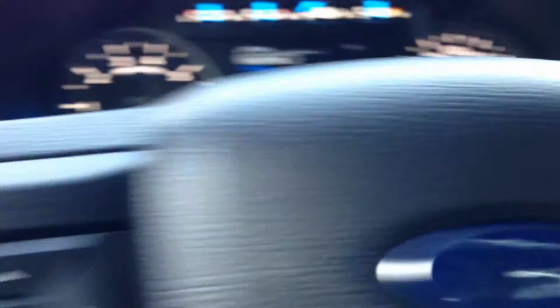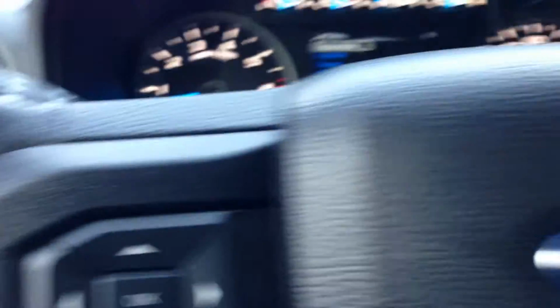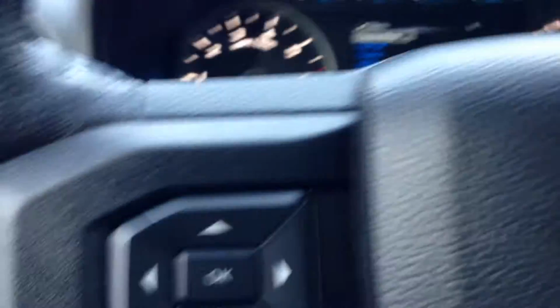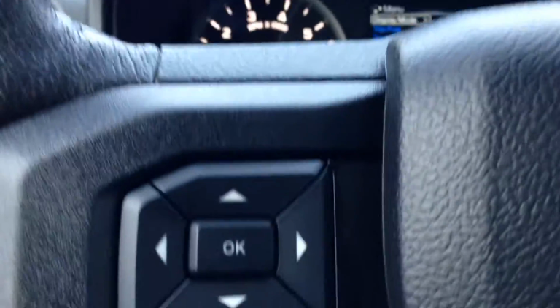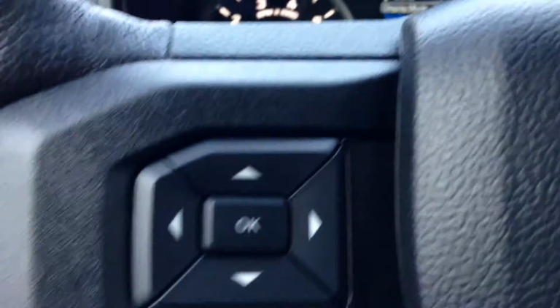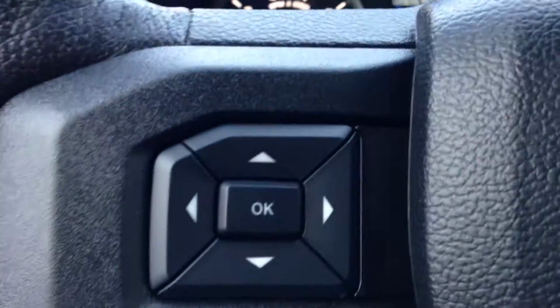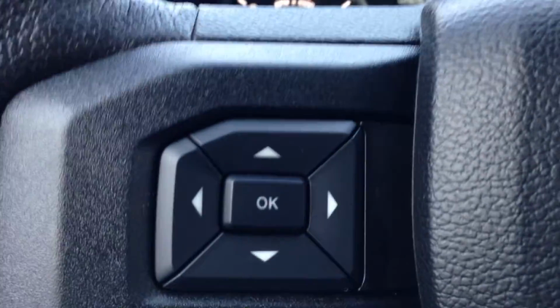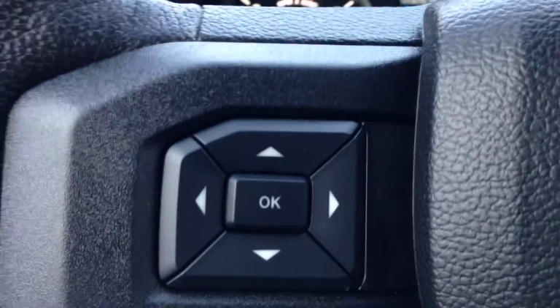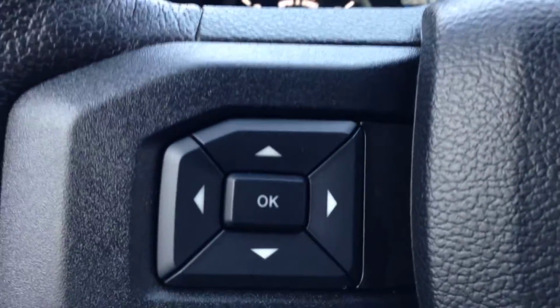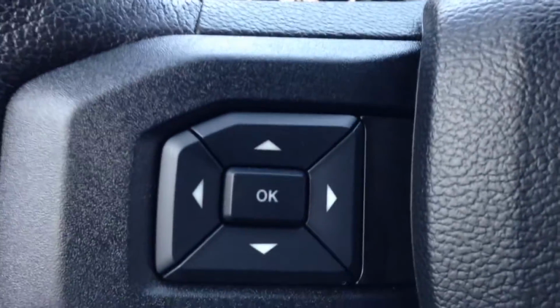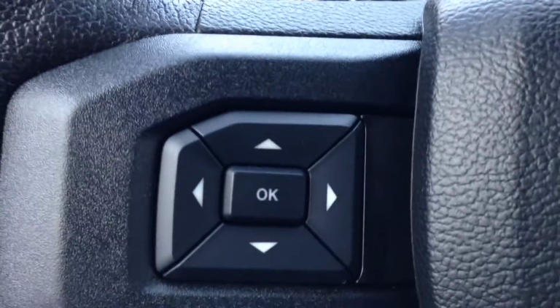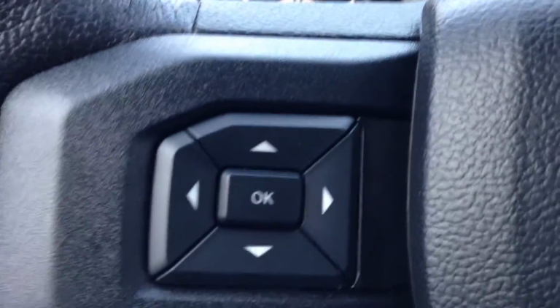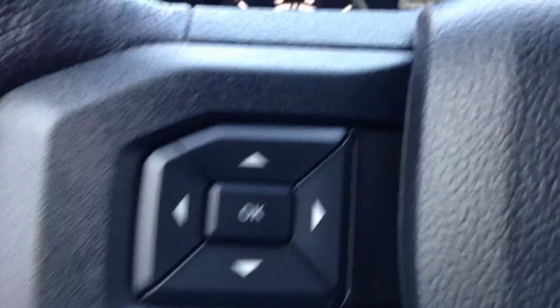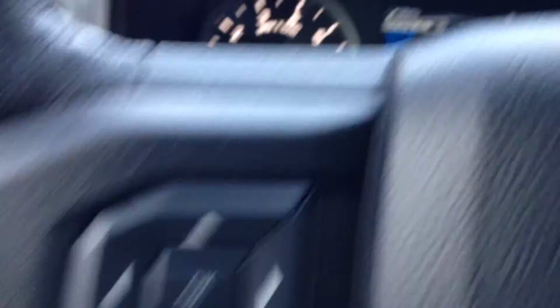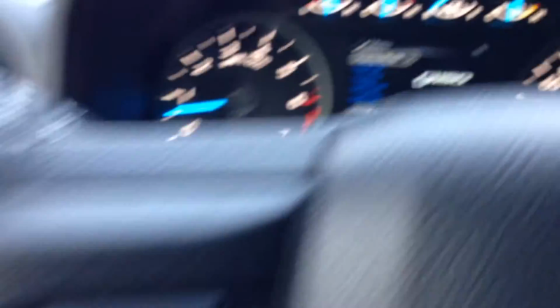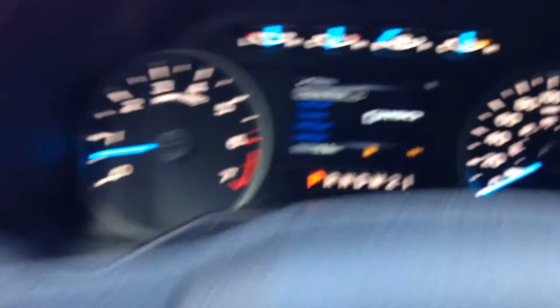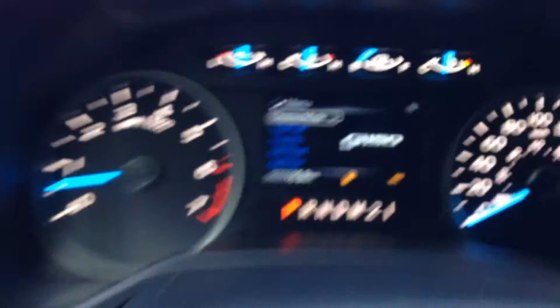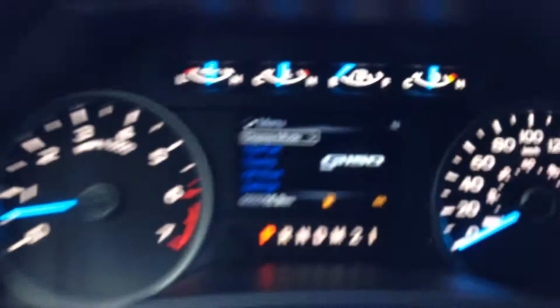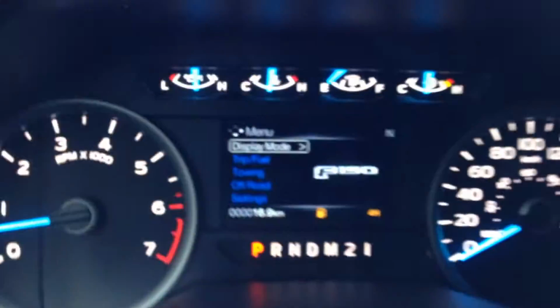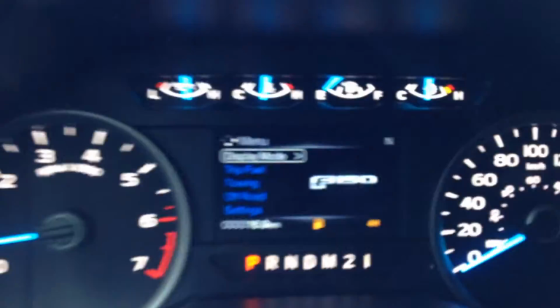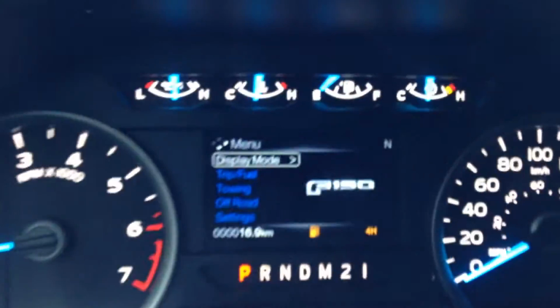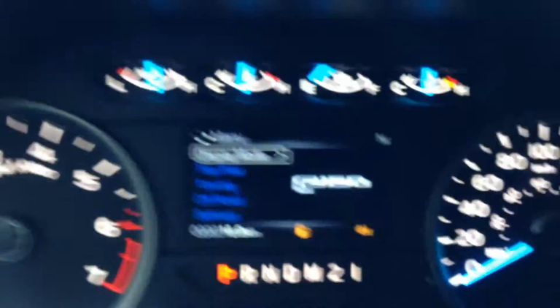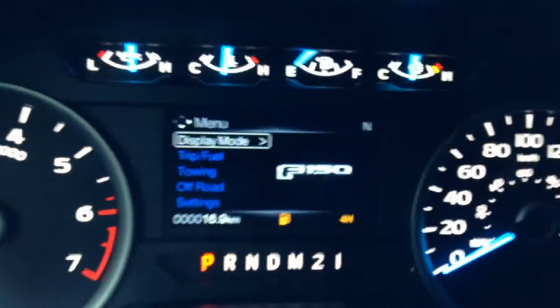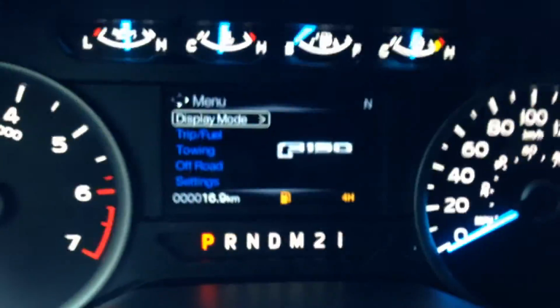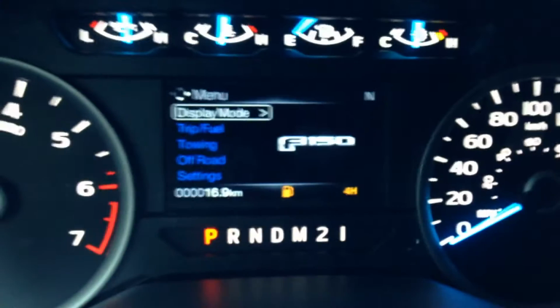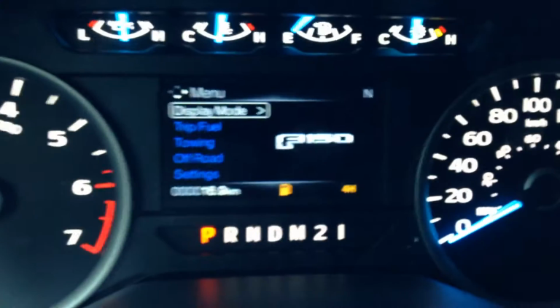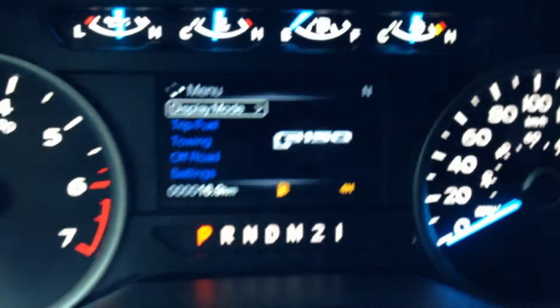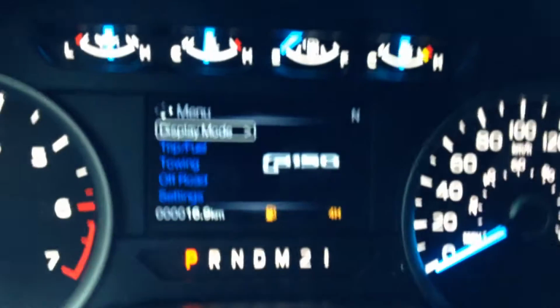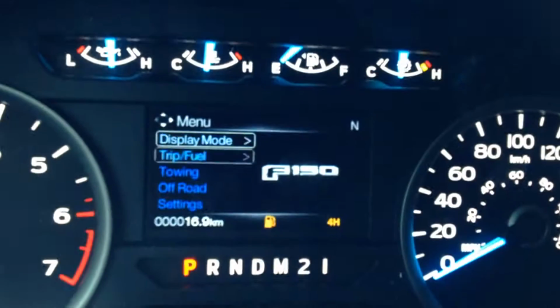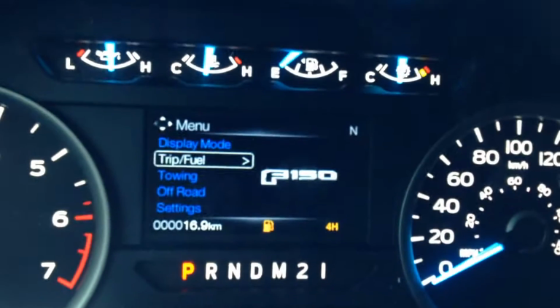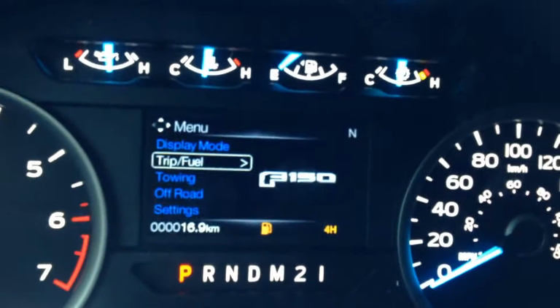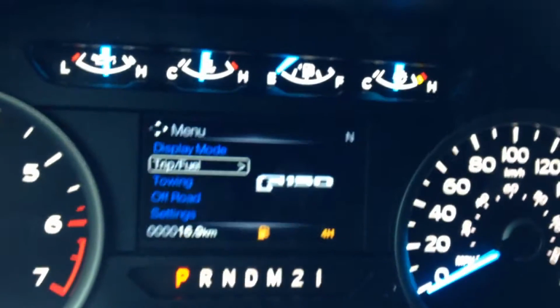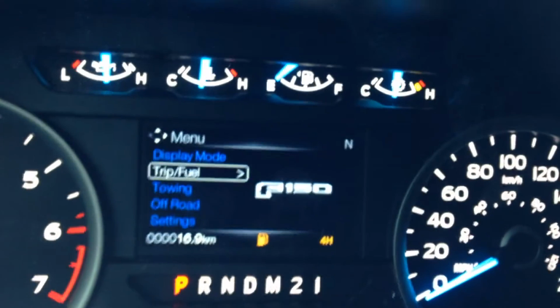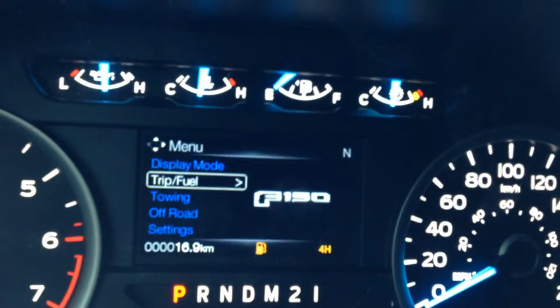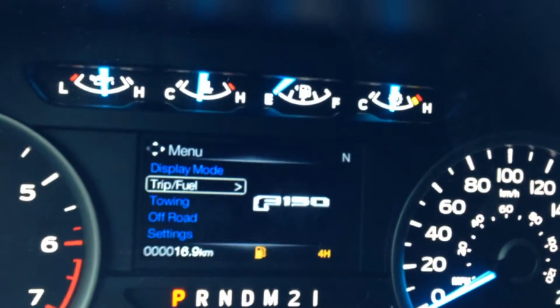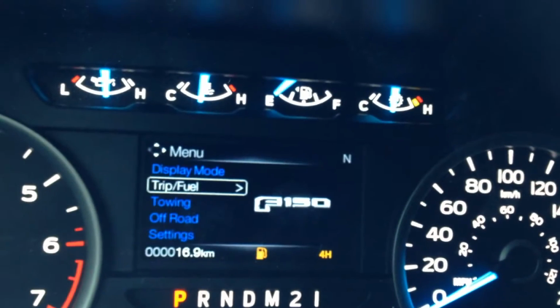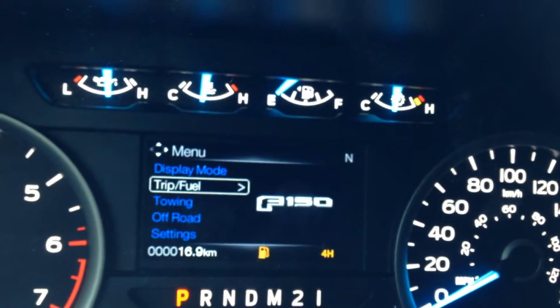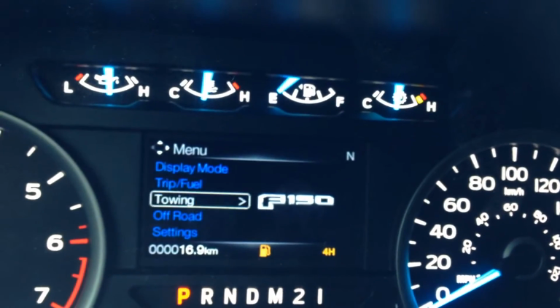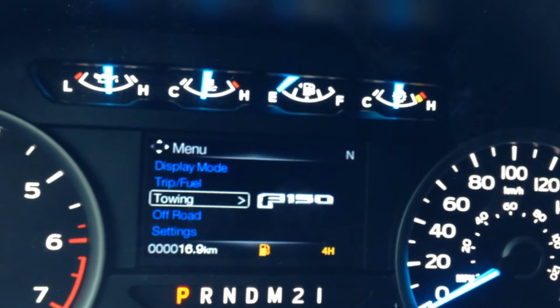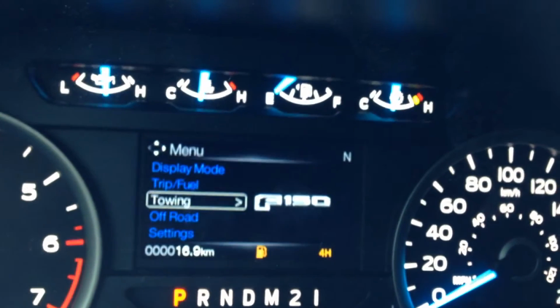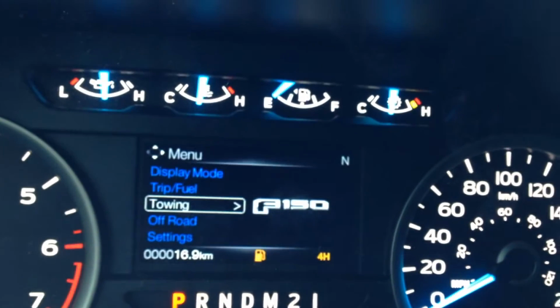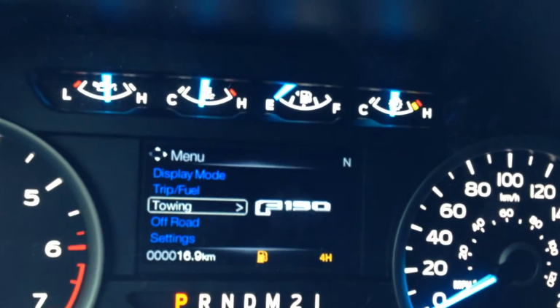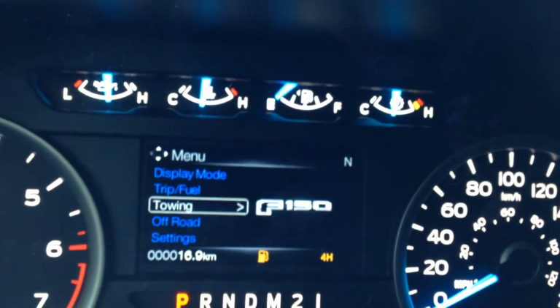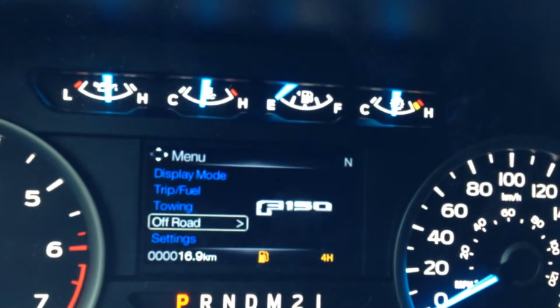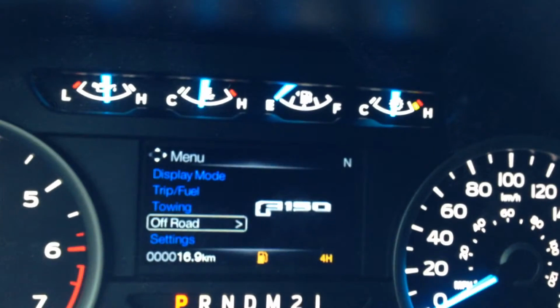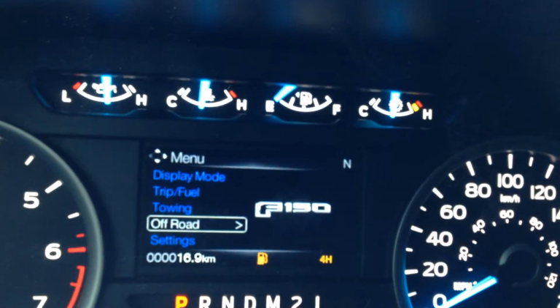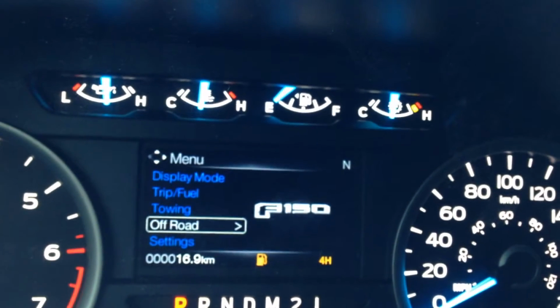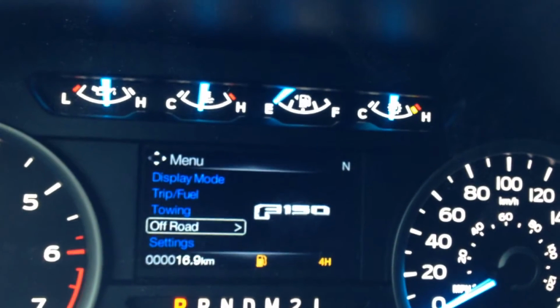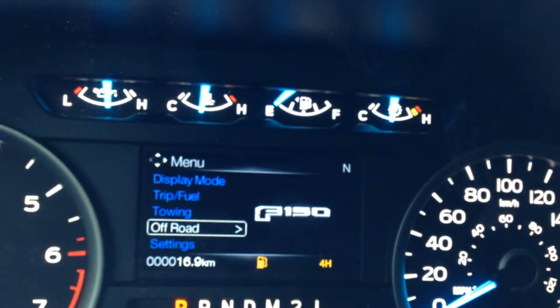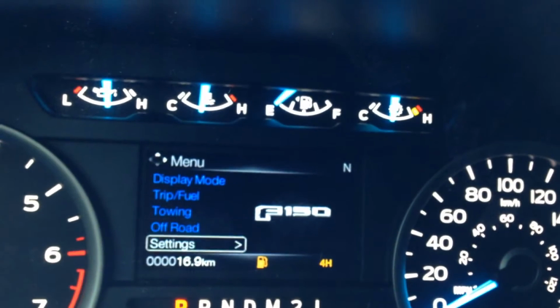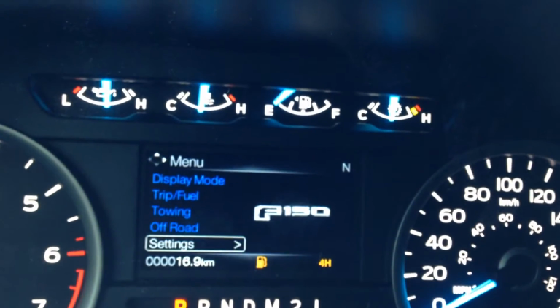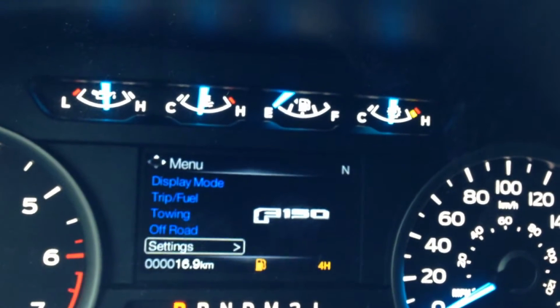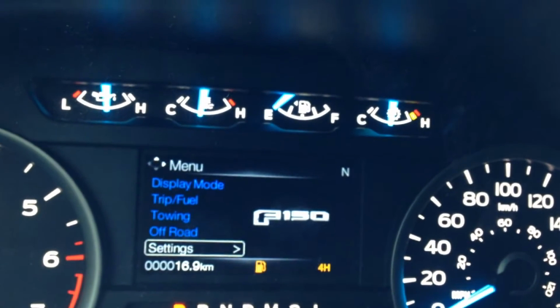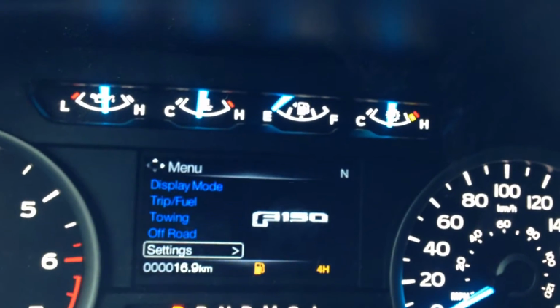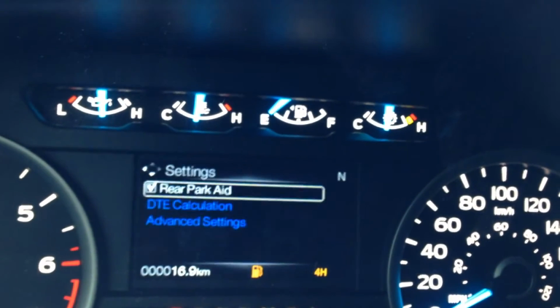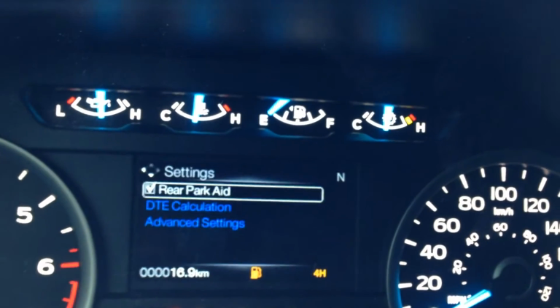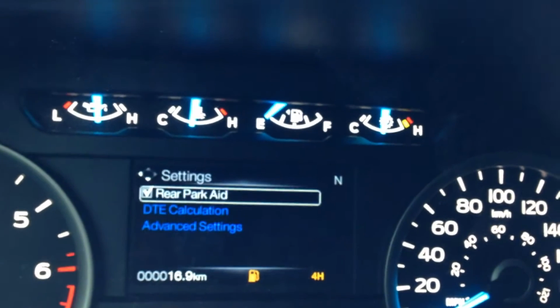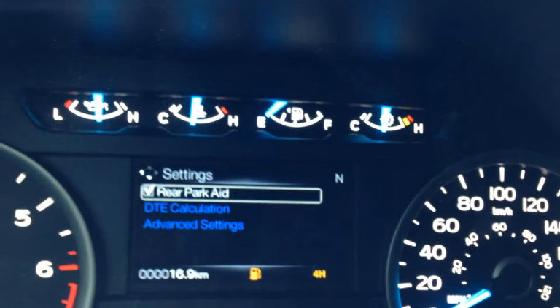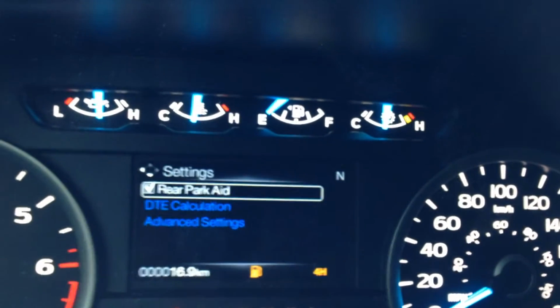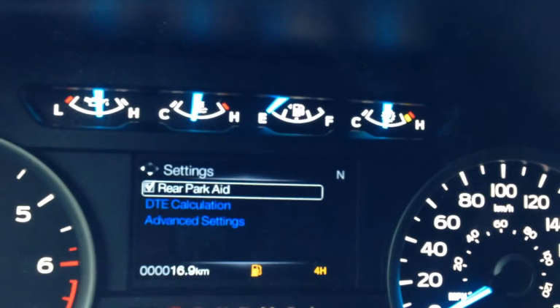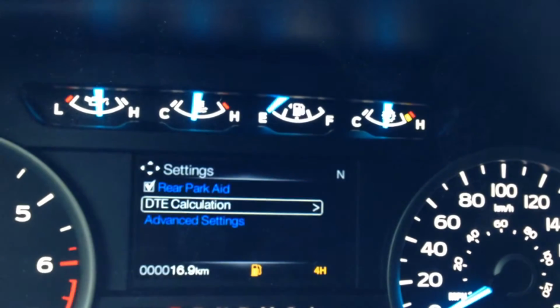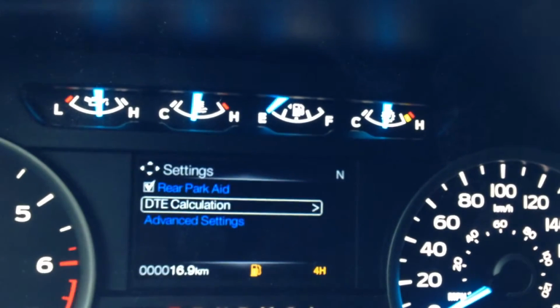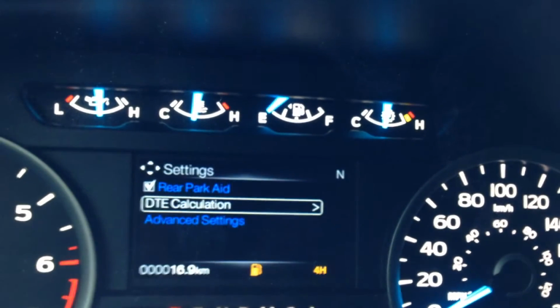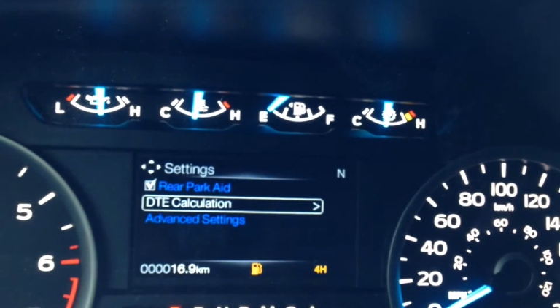Here you have your gauge settings on your dash, so you can go through your trip, your towing, your off-road, and any other settings you may need.